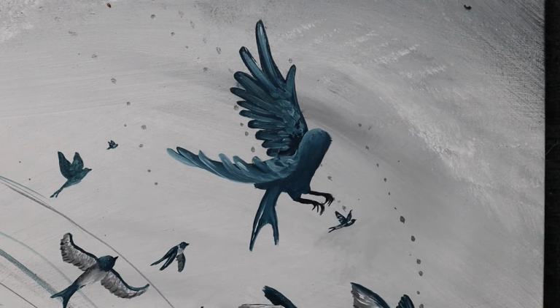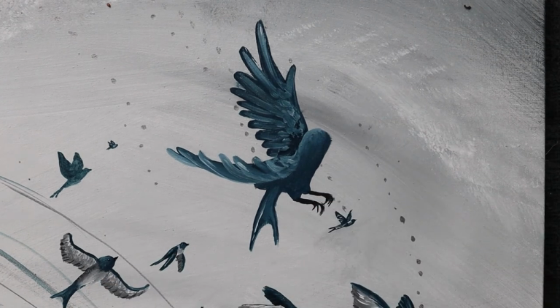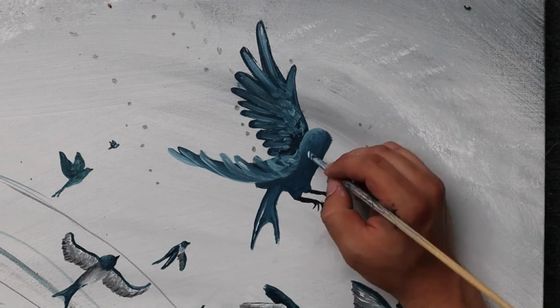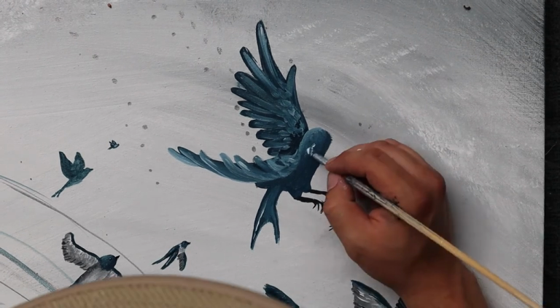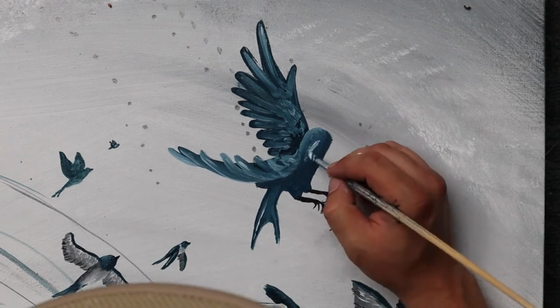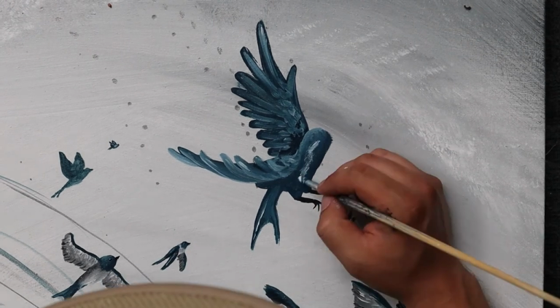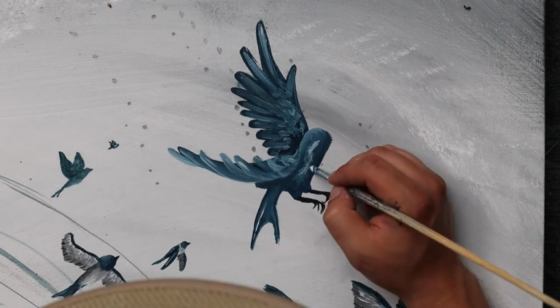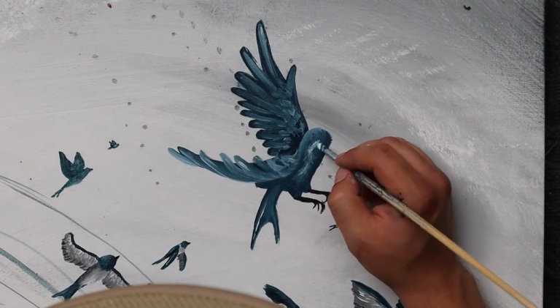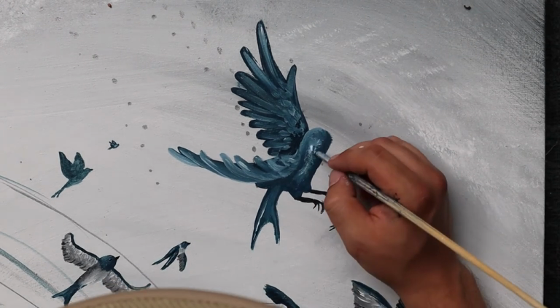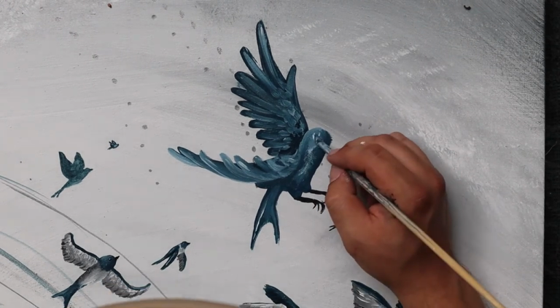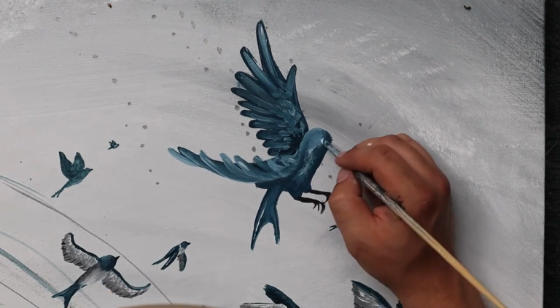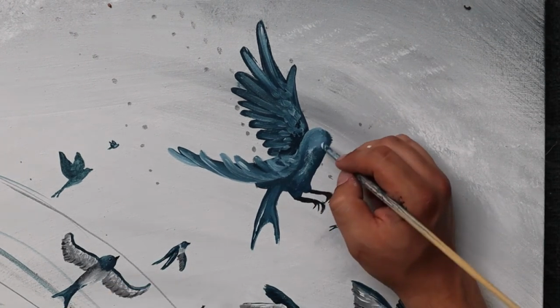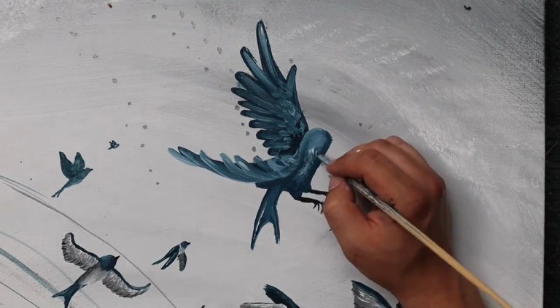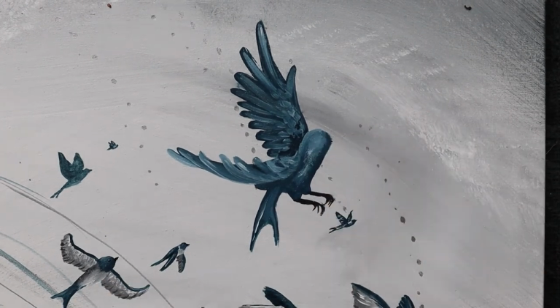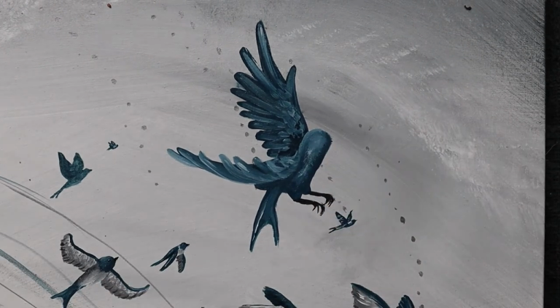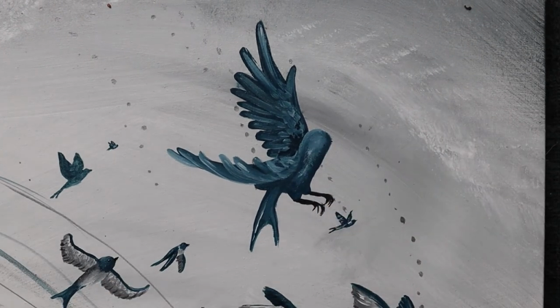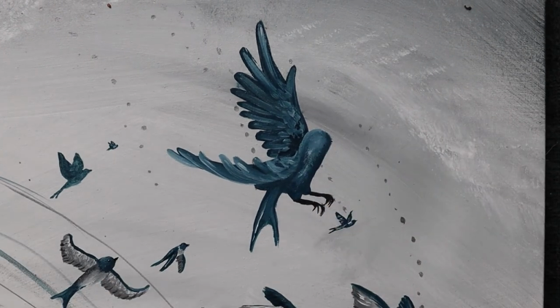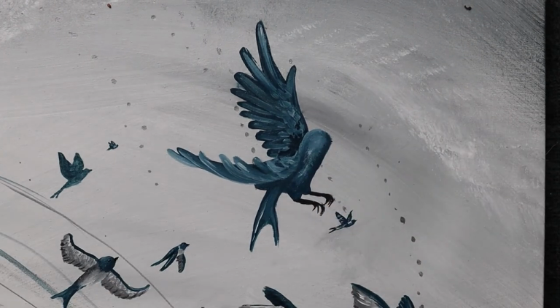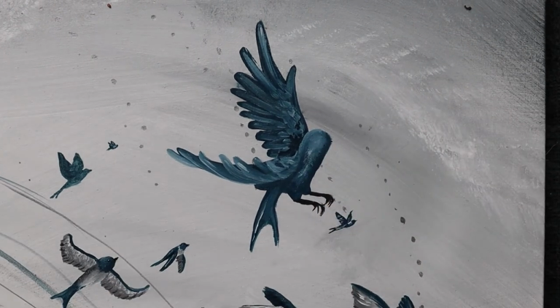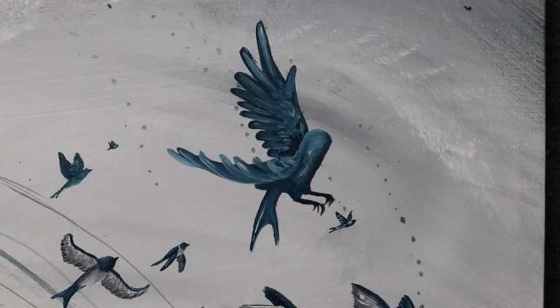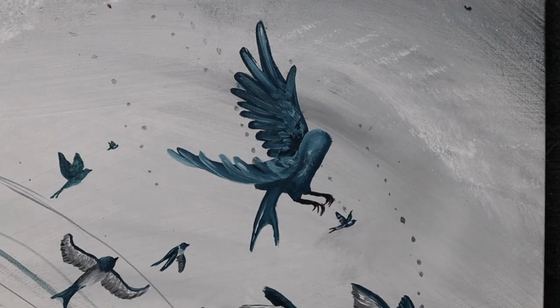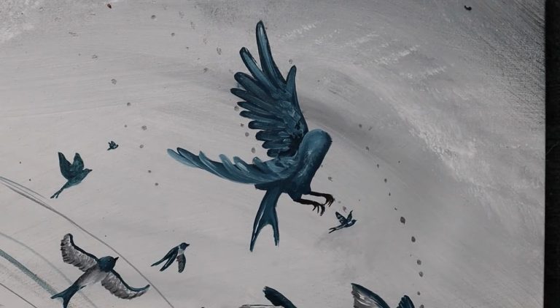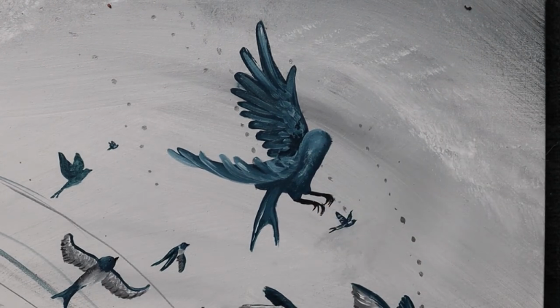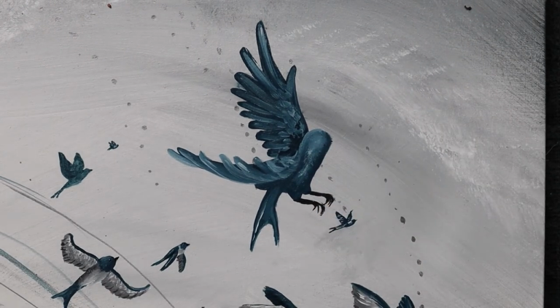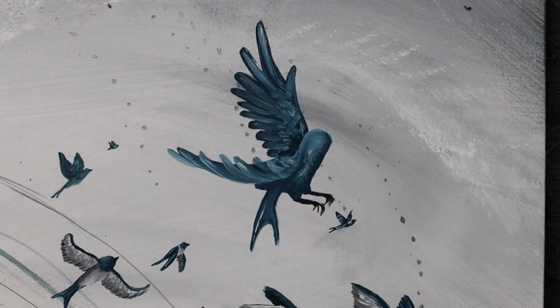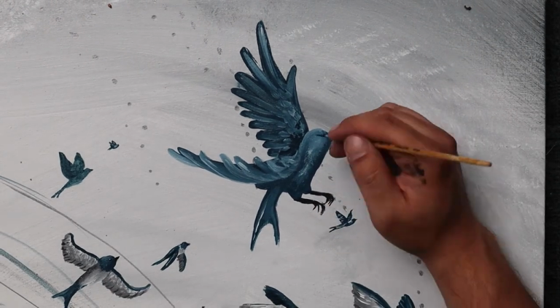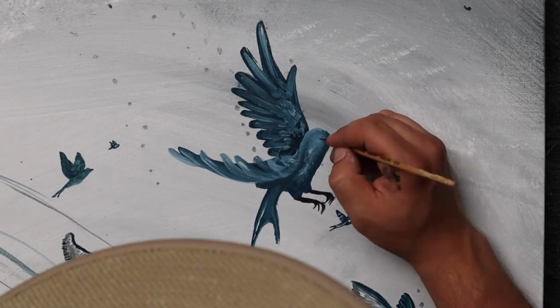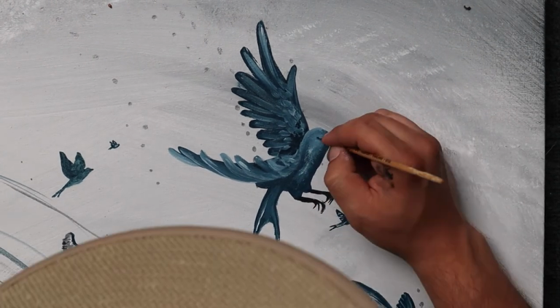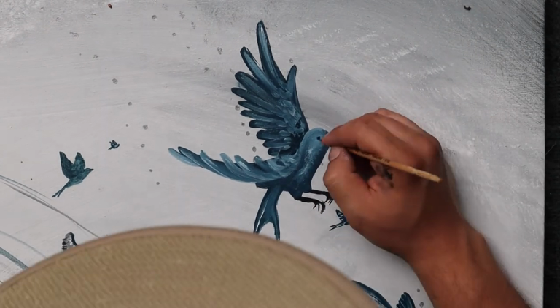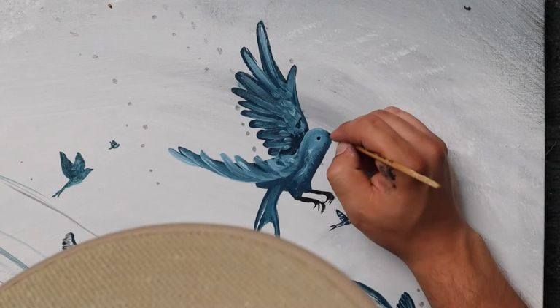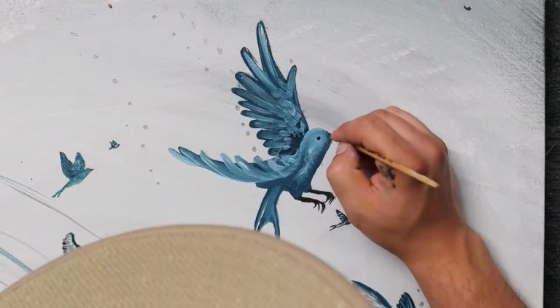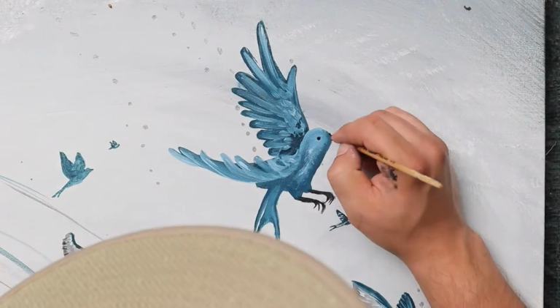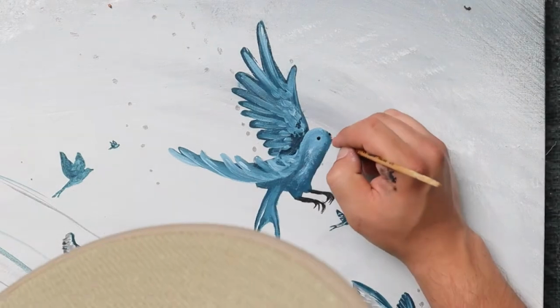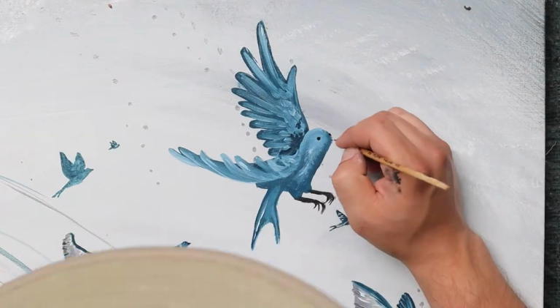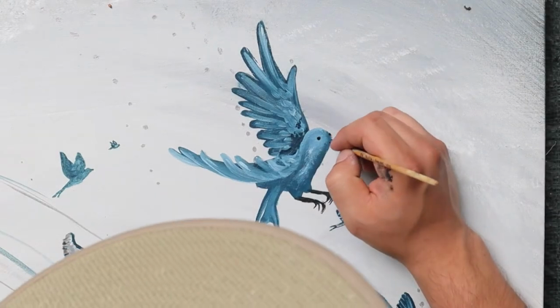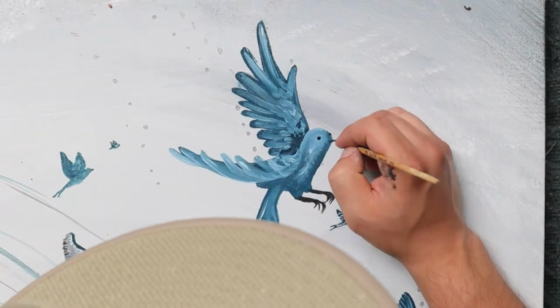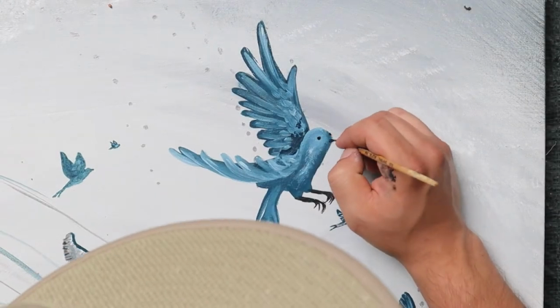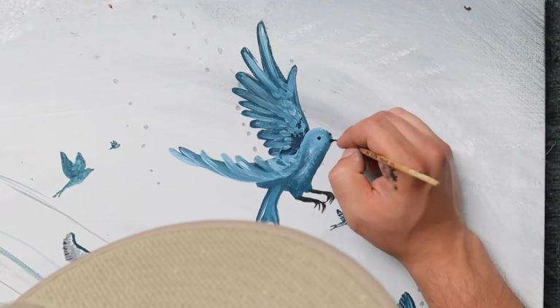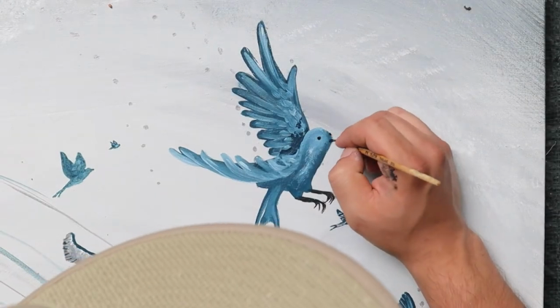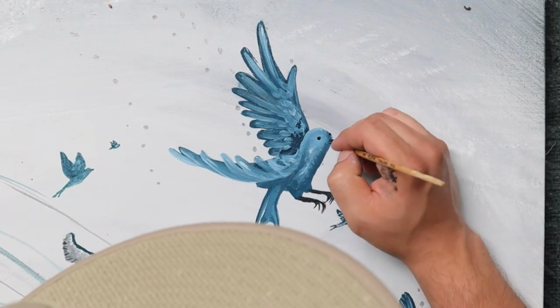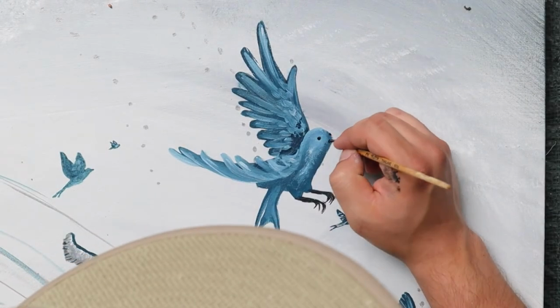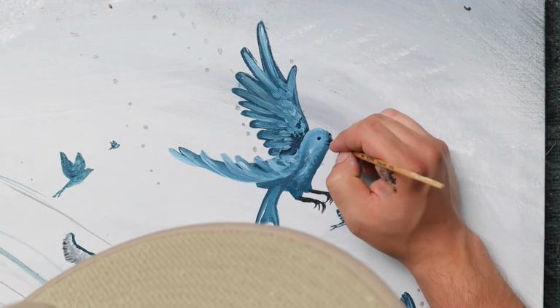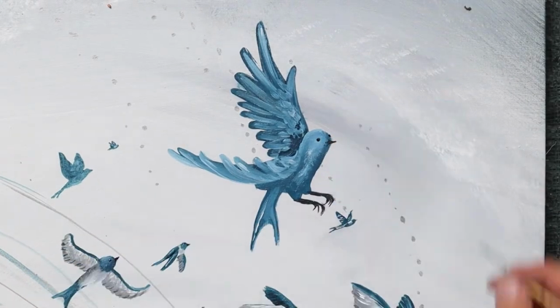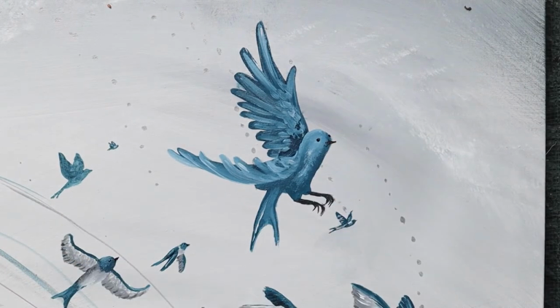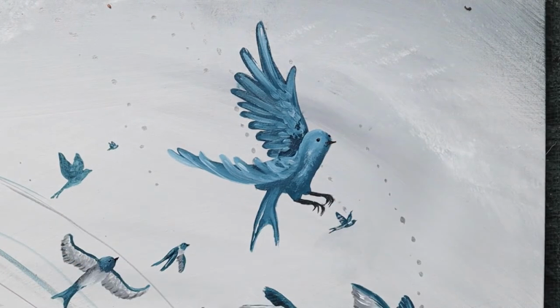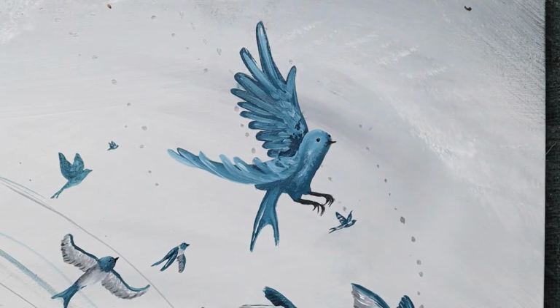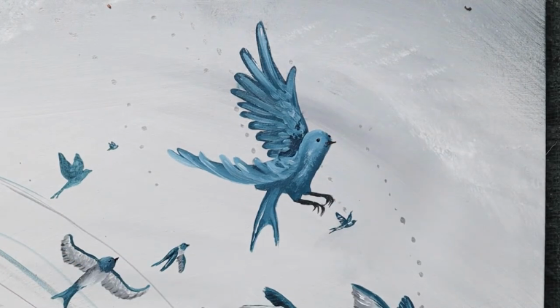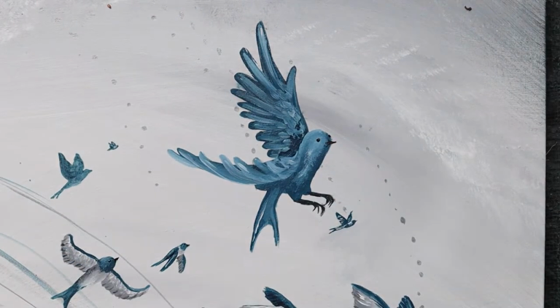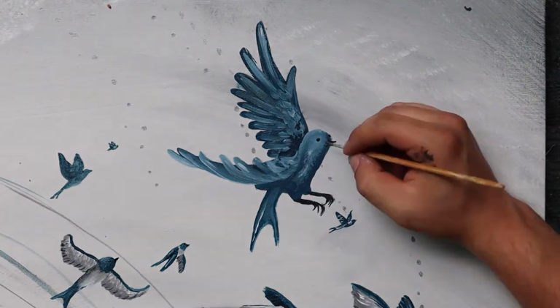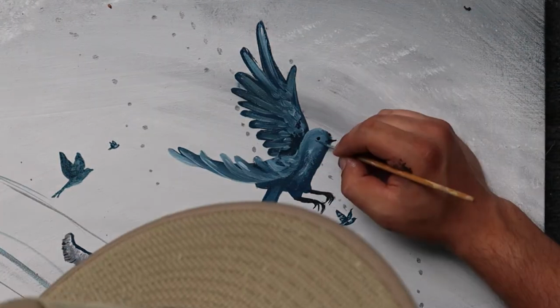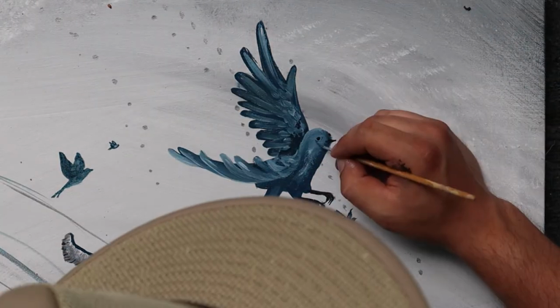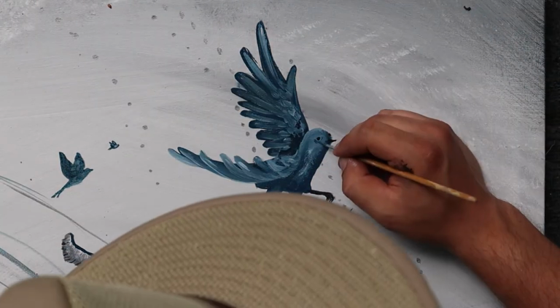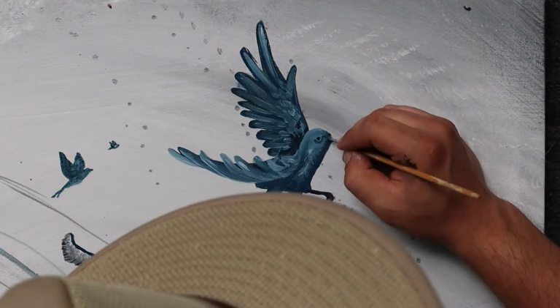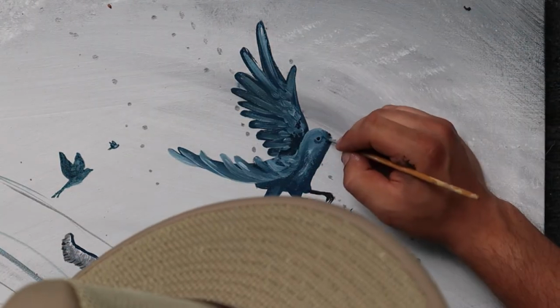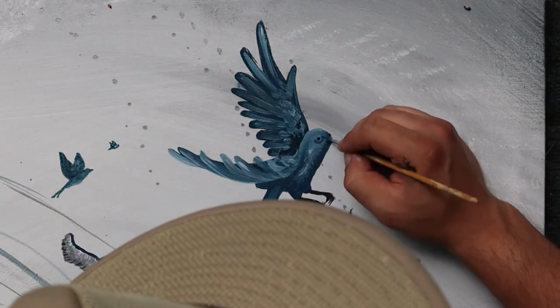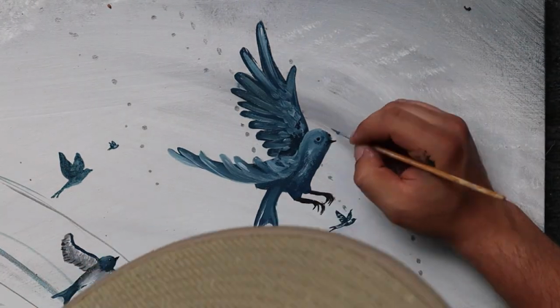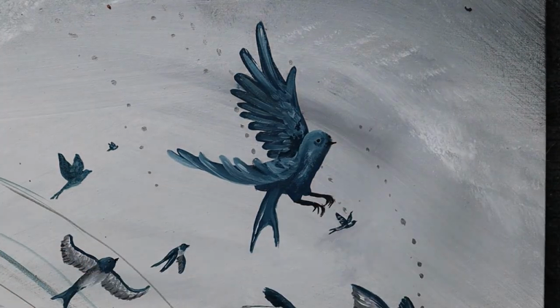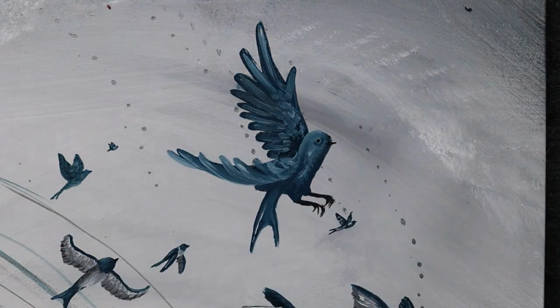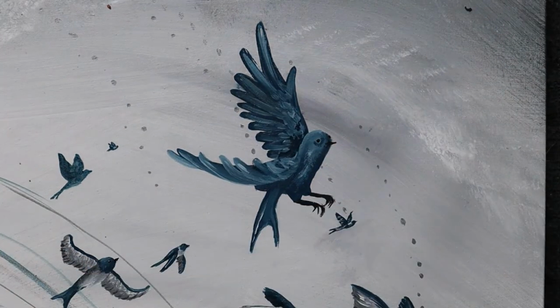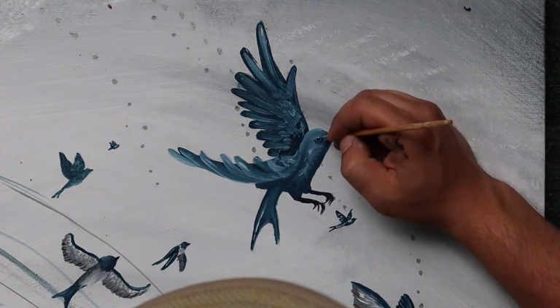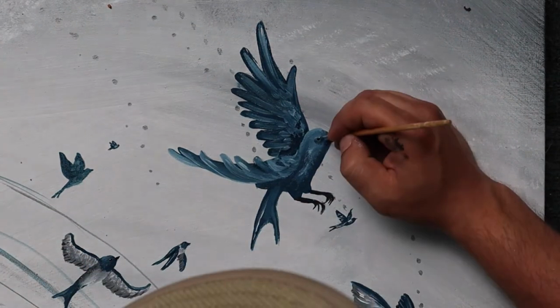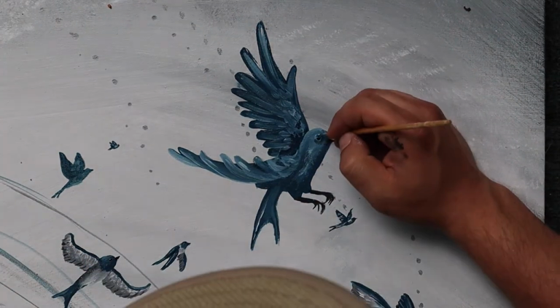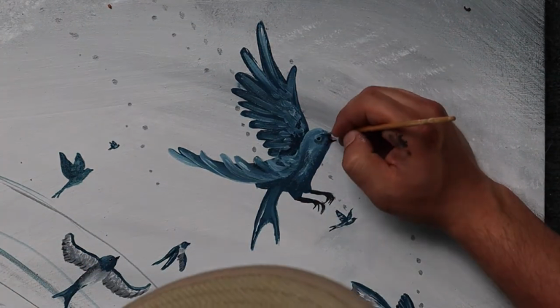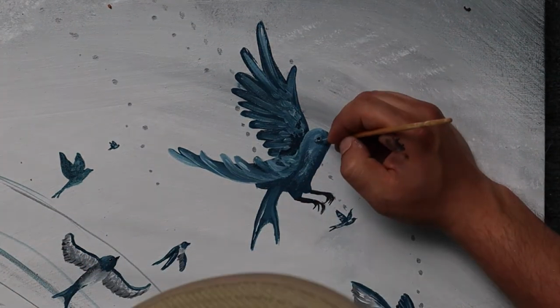Now we can start adding in our final details, adding in the tail ends and just the finishing touches, and then we can call this project complete.